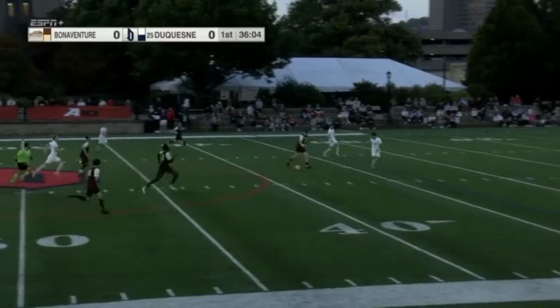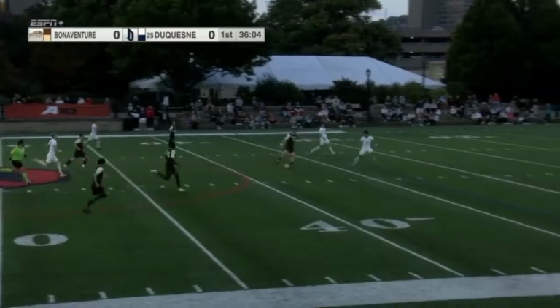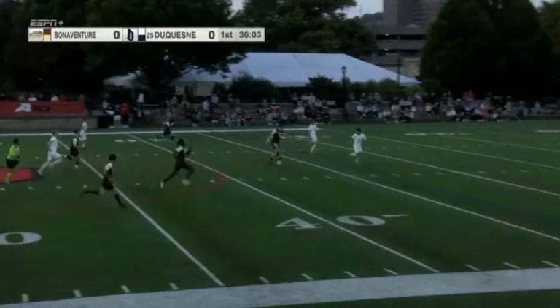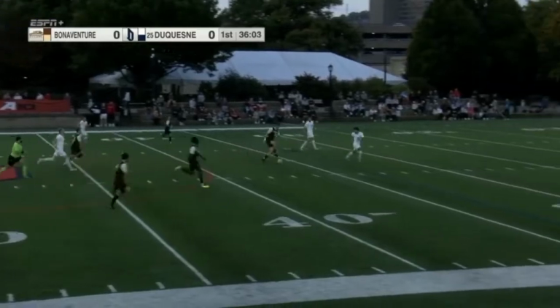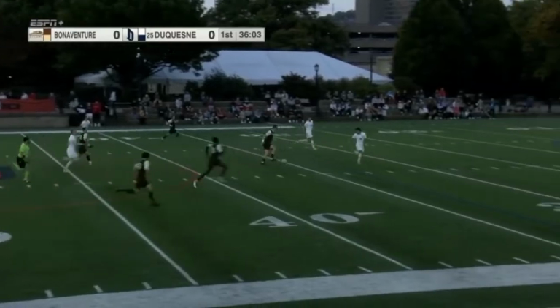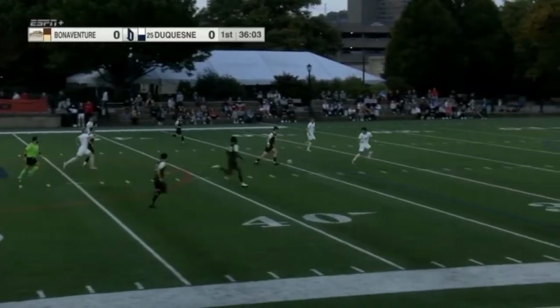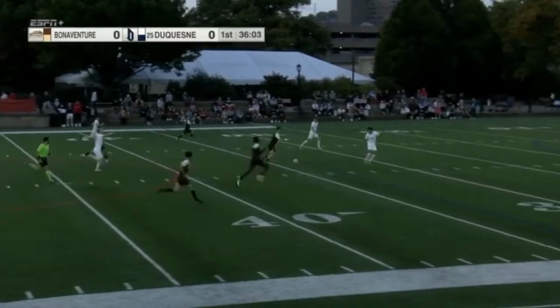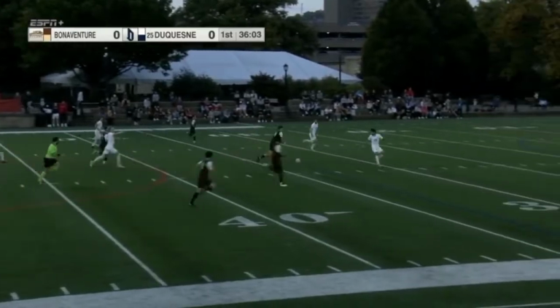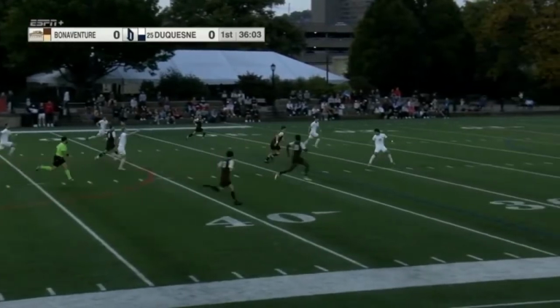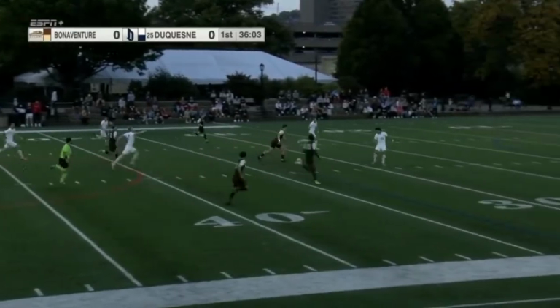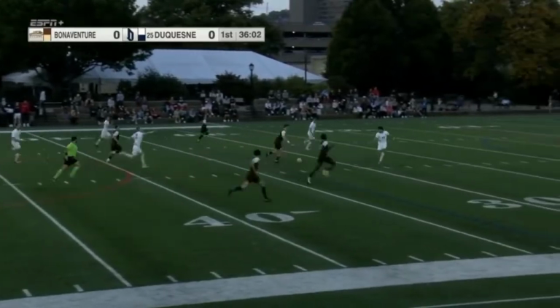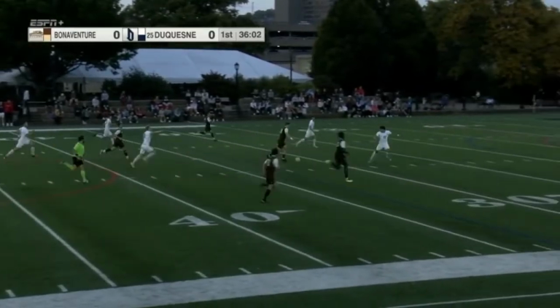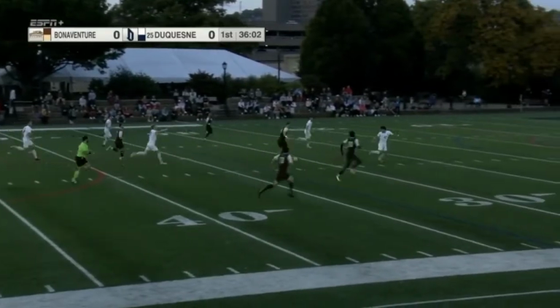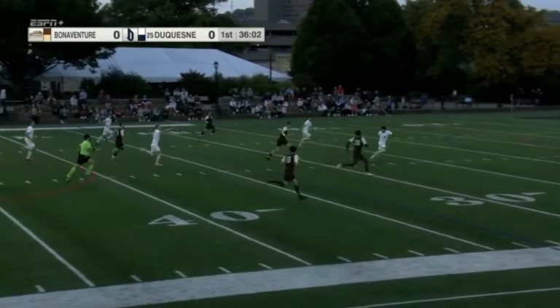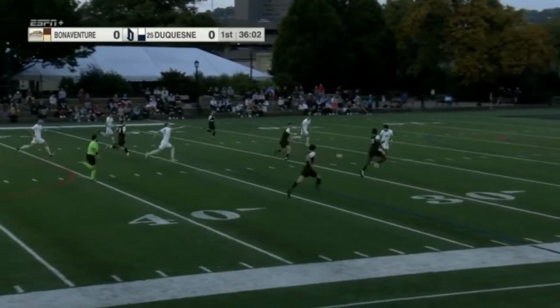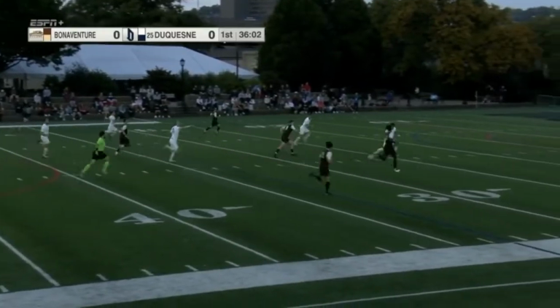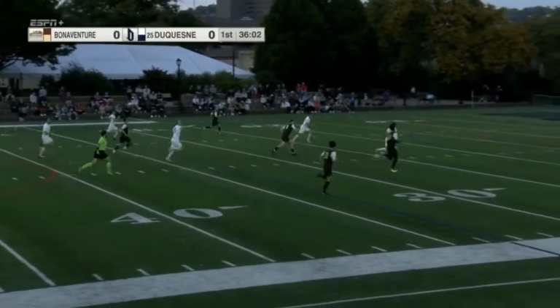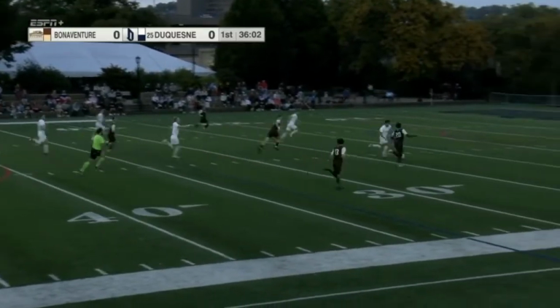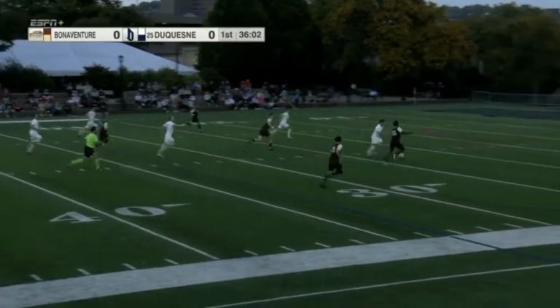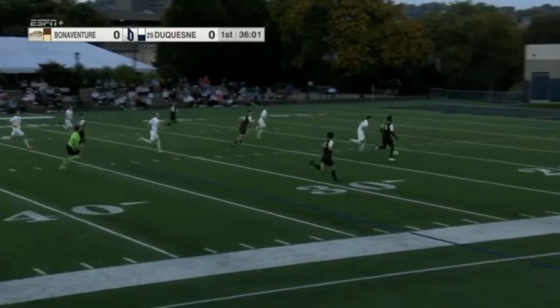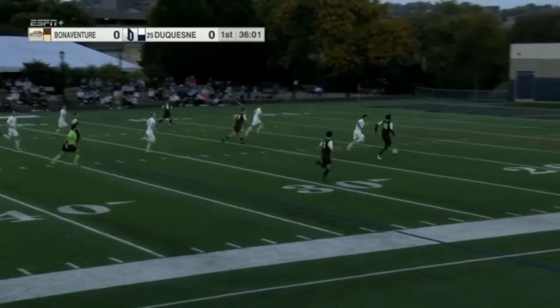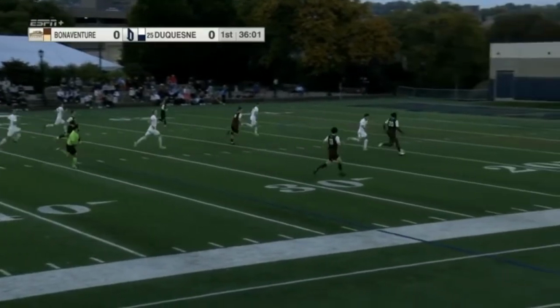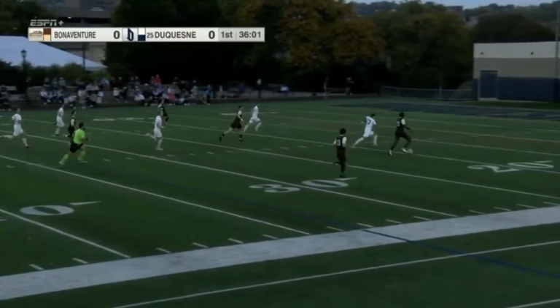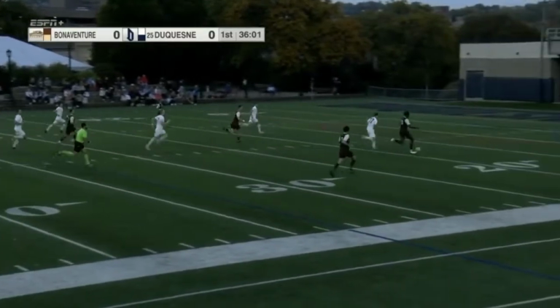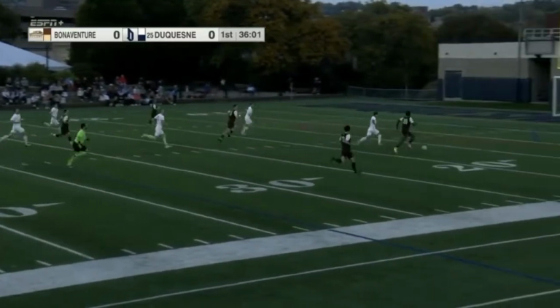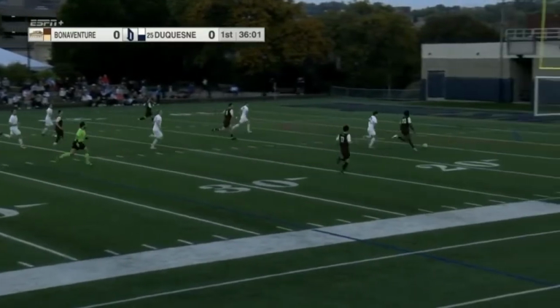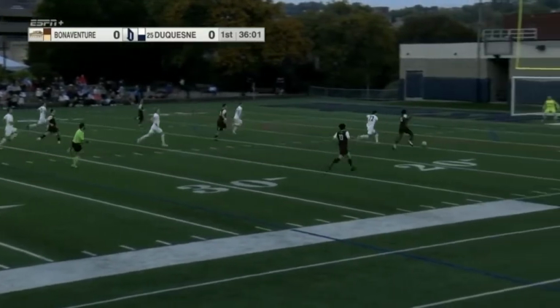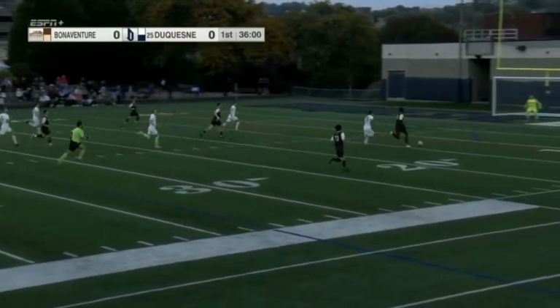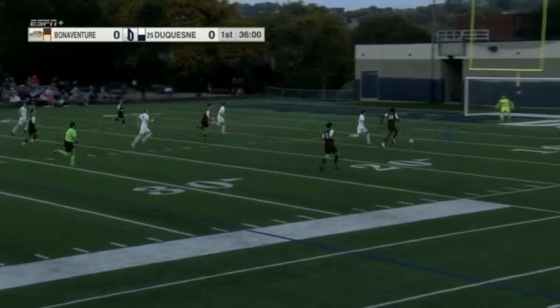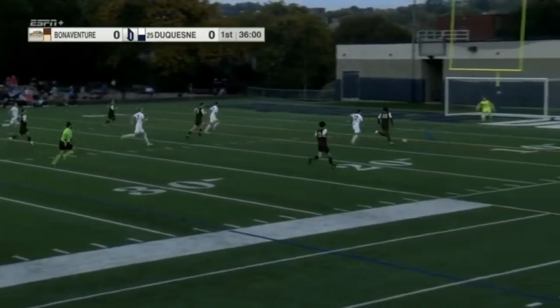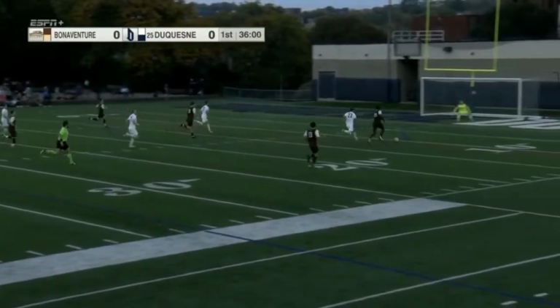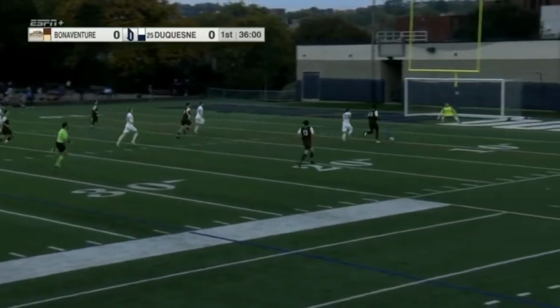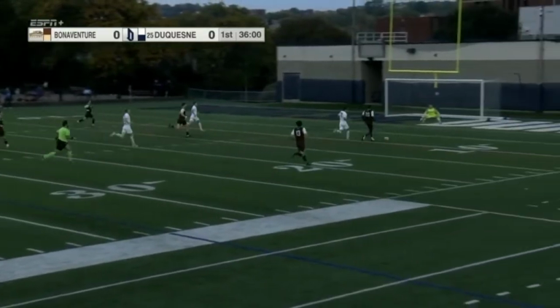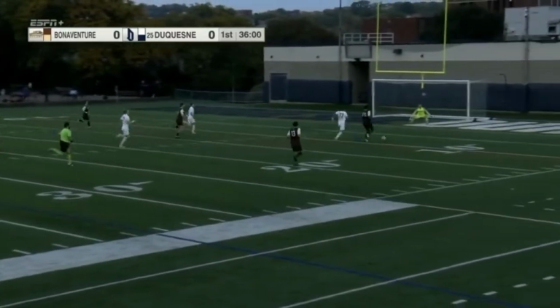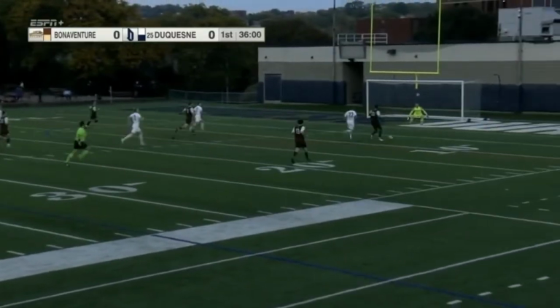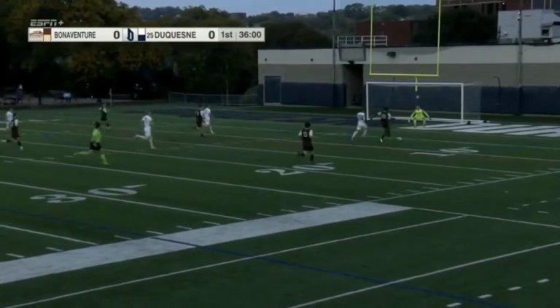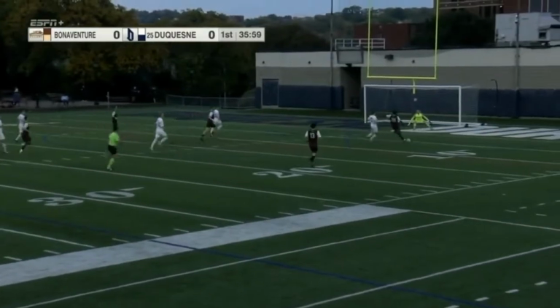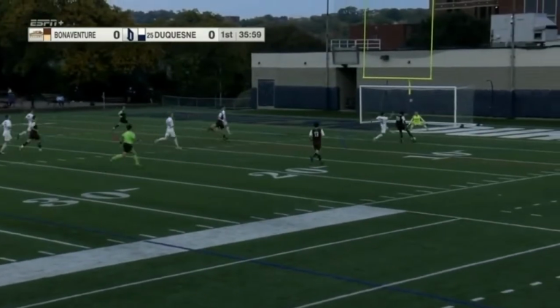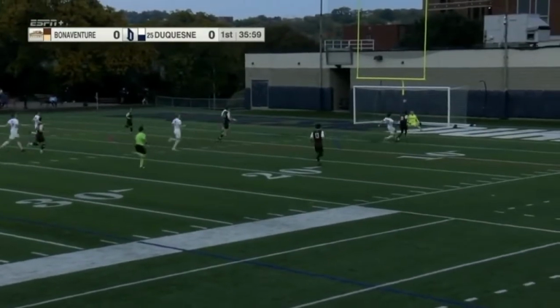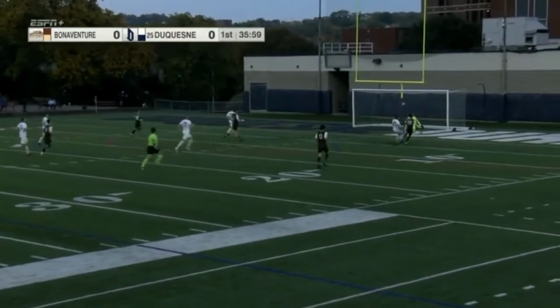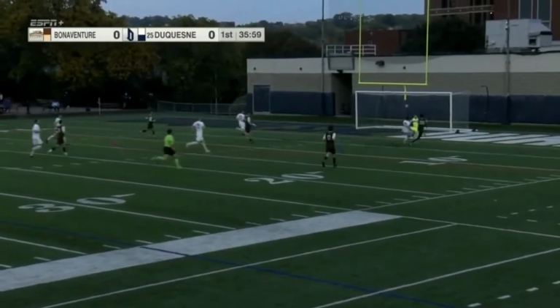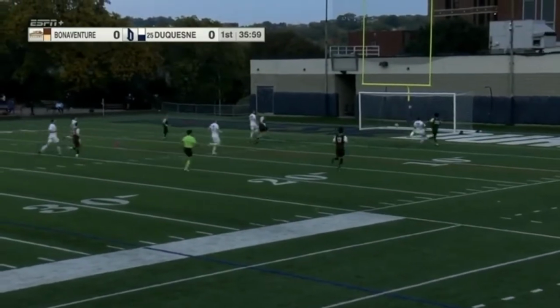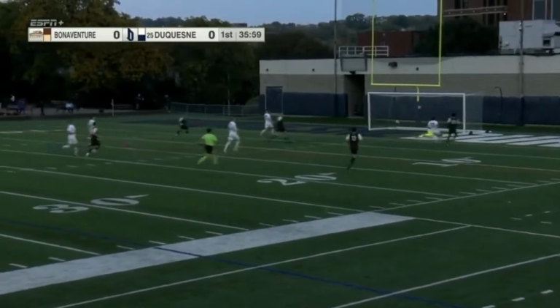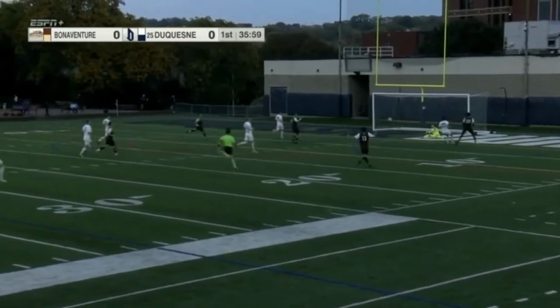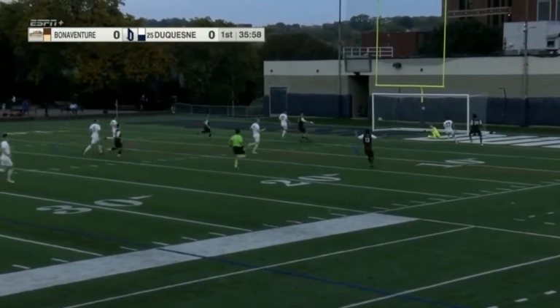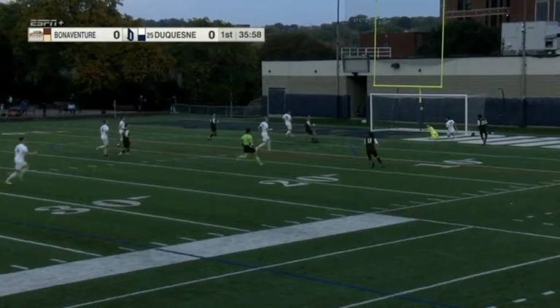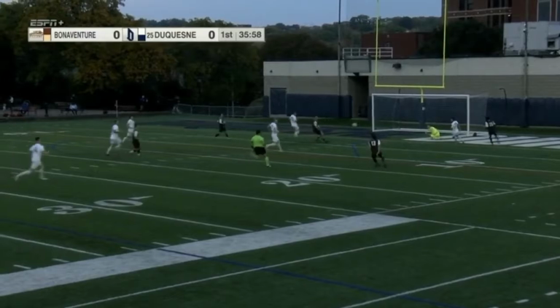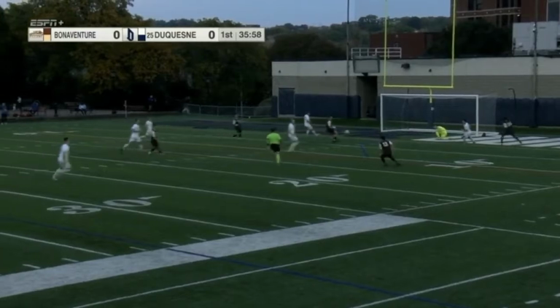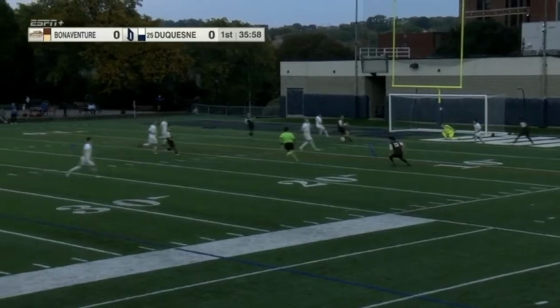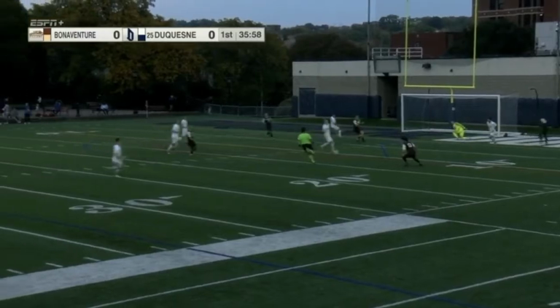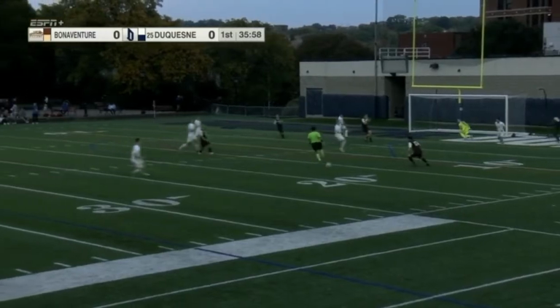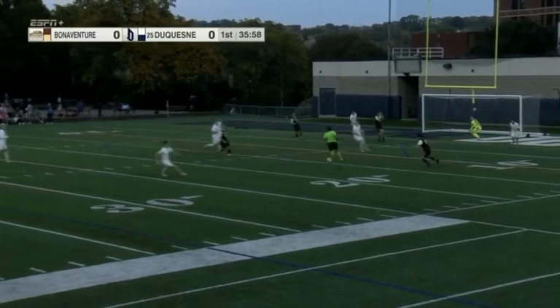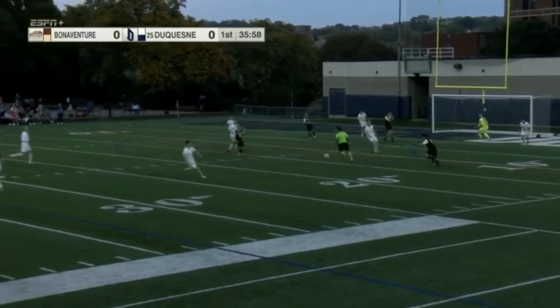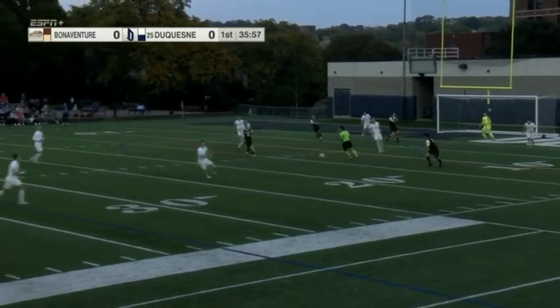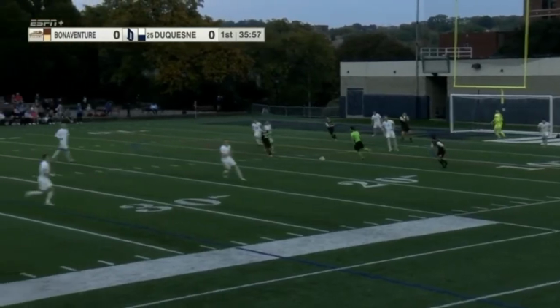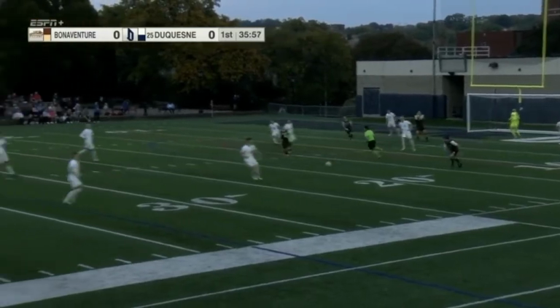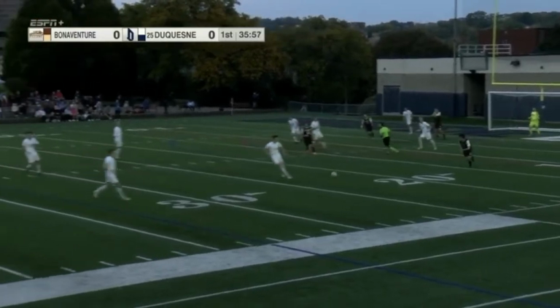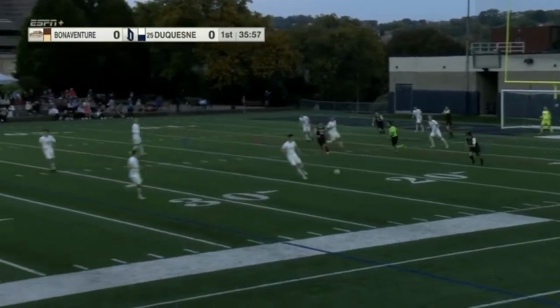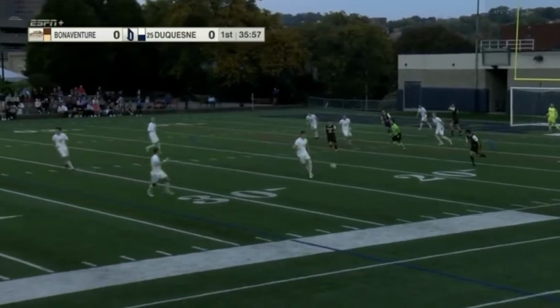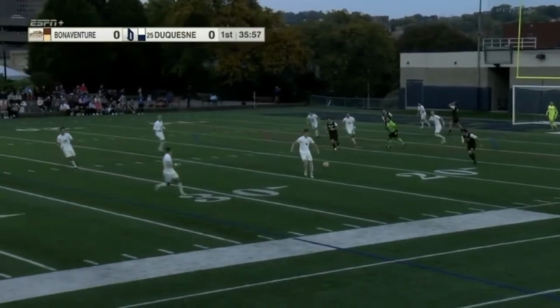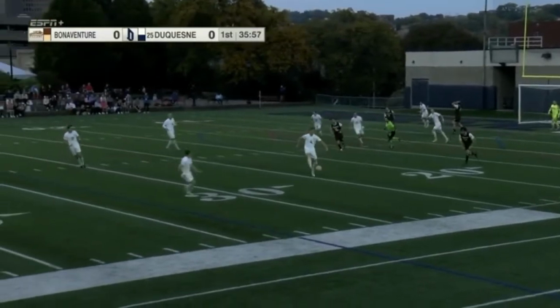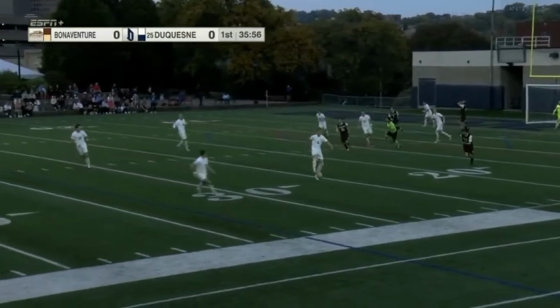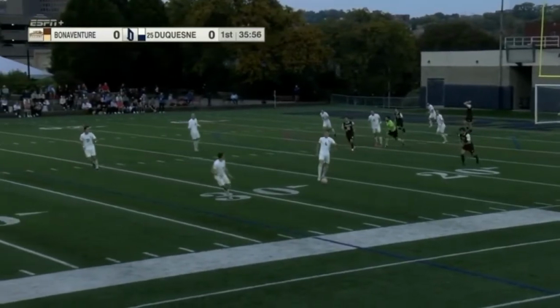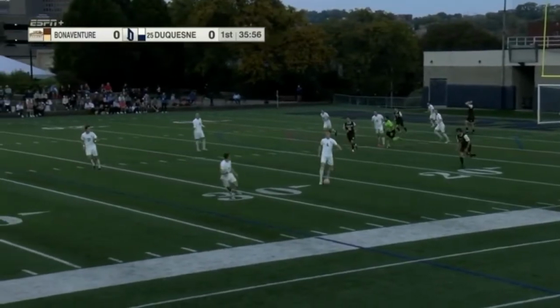Roble is marching up the field, waiting for his teammates. And right there, here's a great shot opportunity coming, but Nashambin is there to save it.